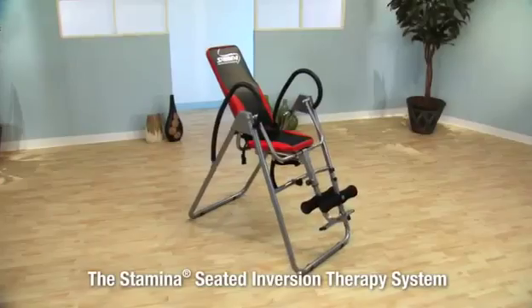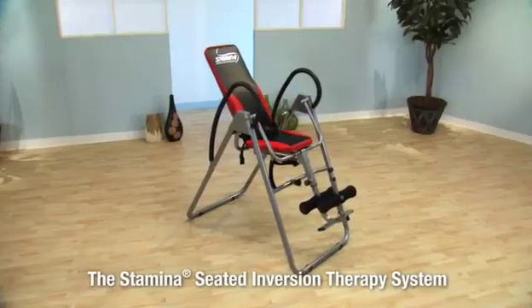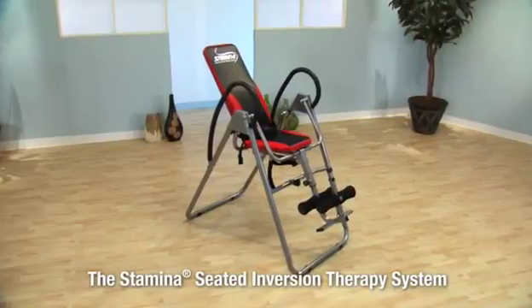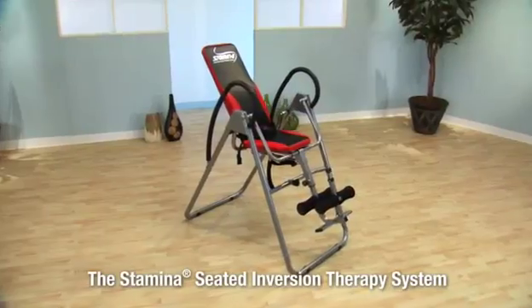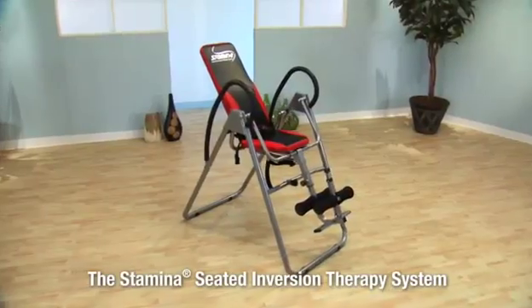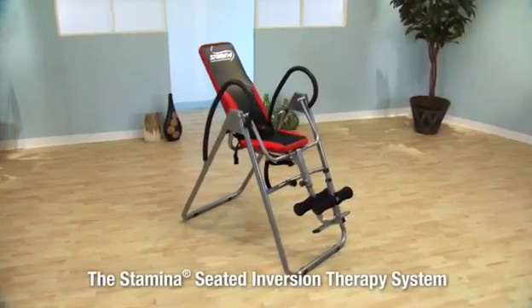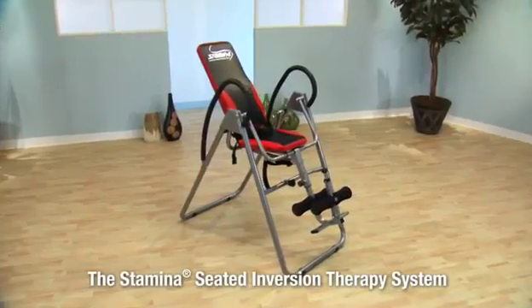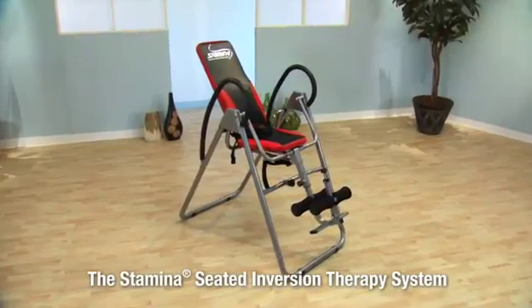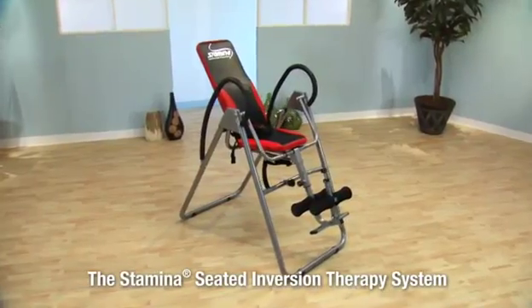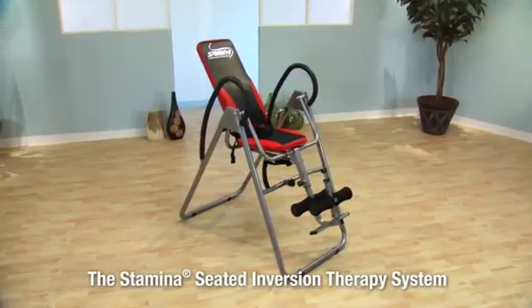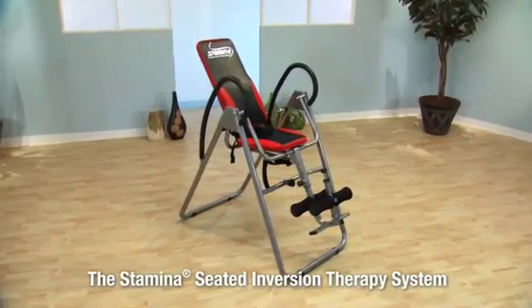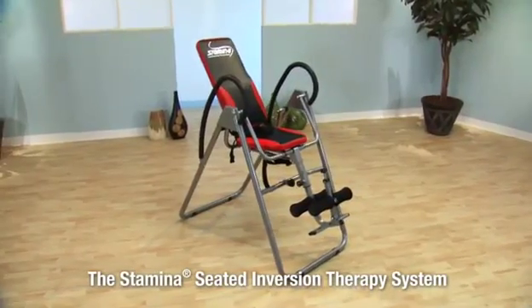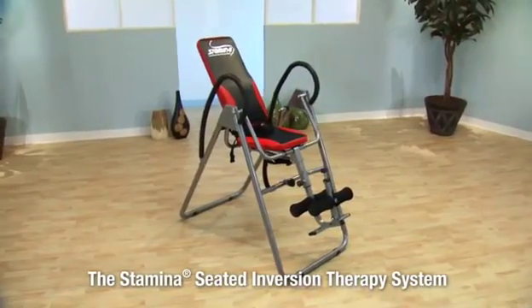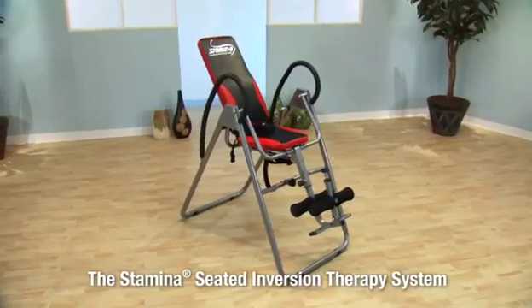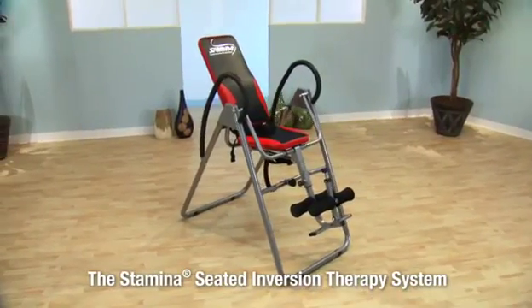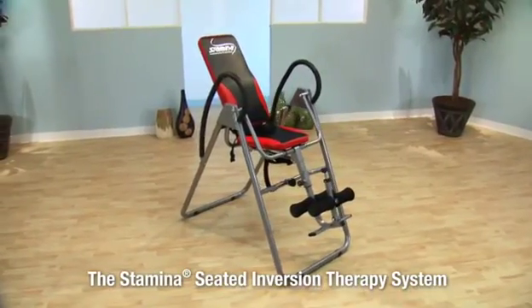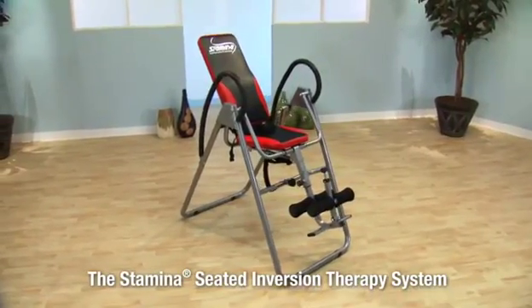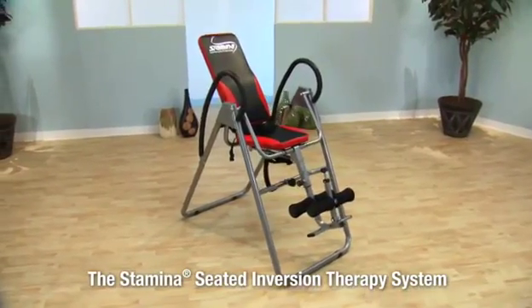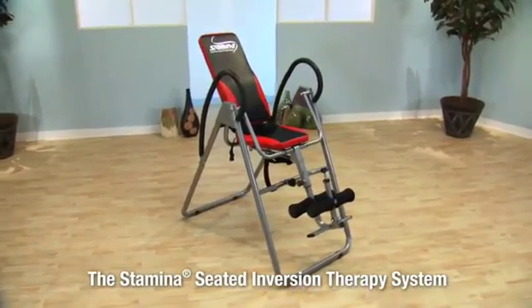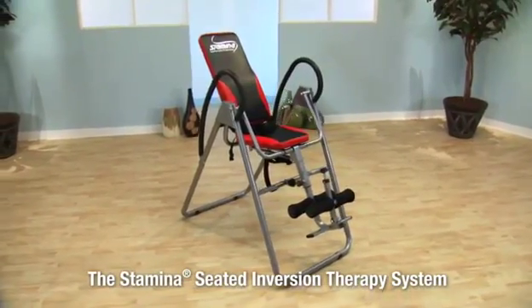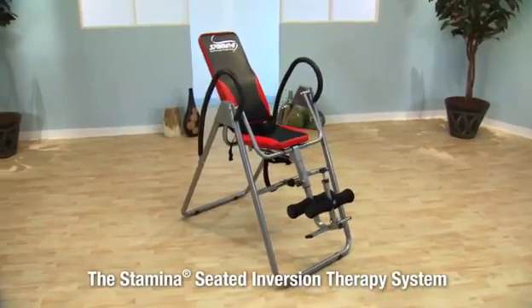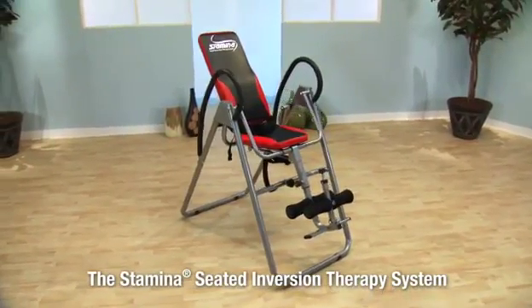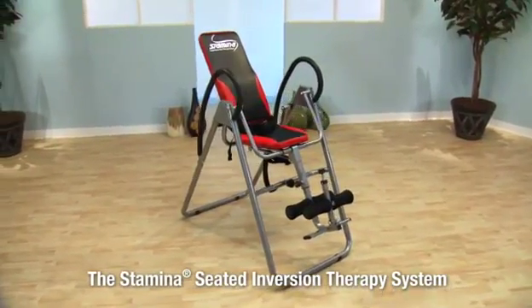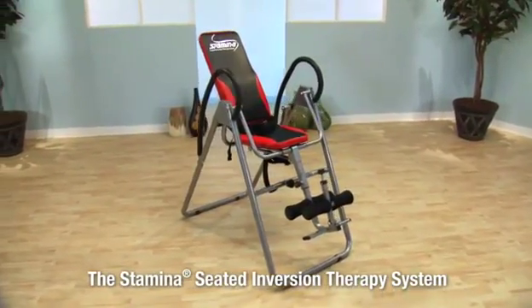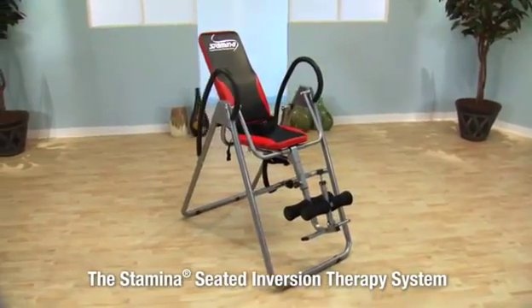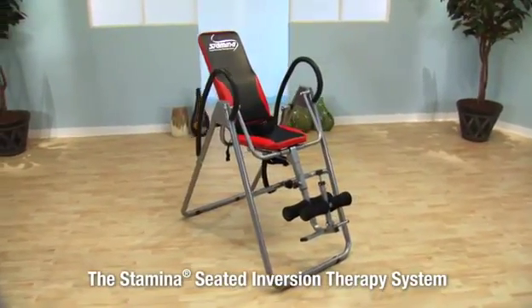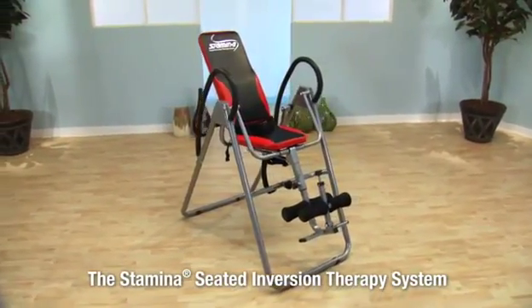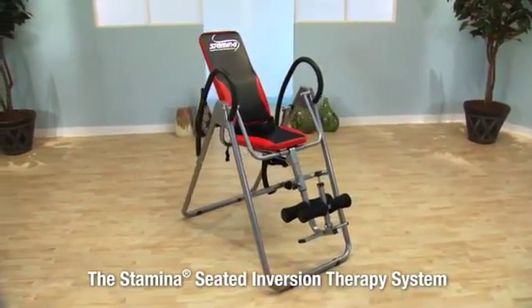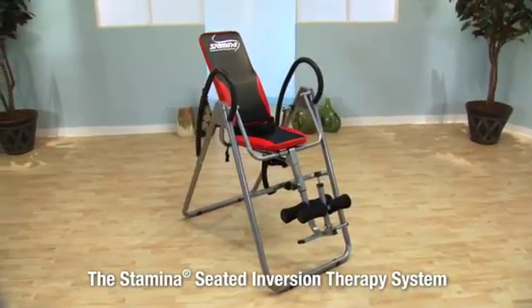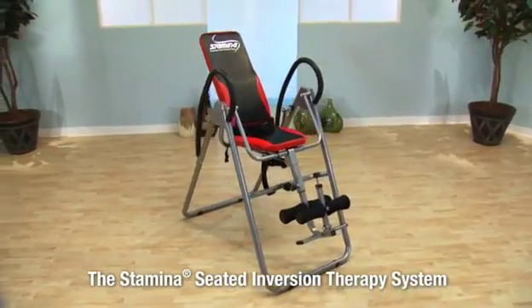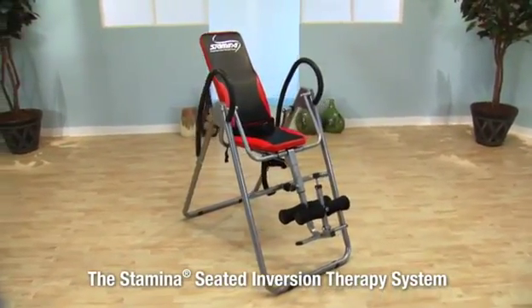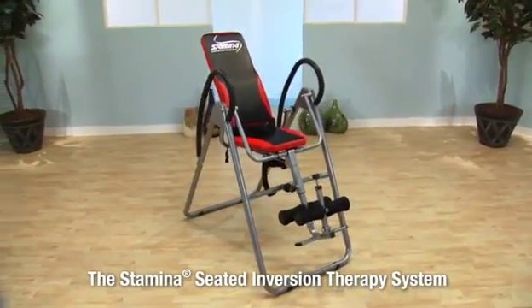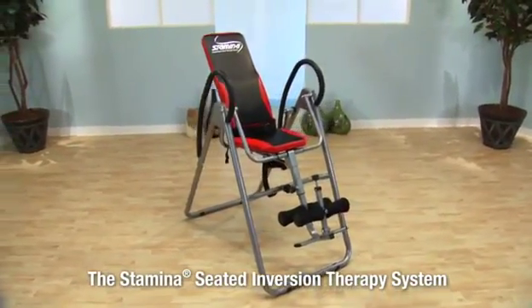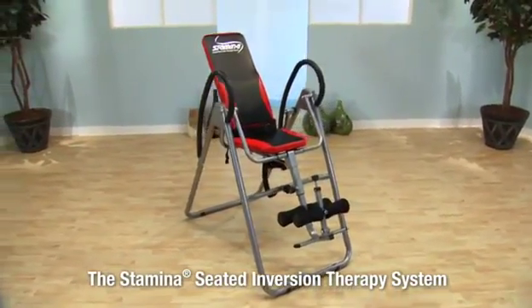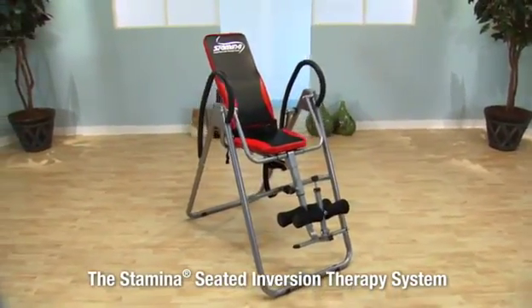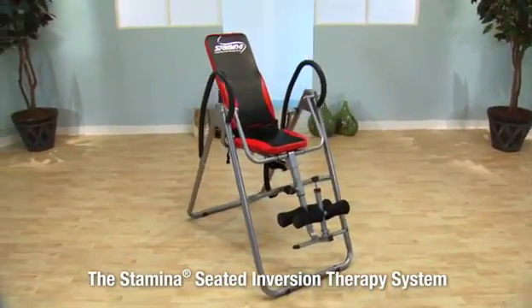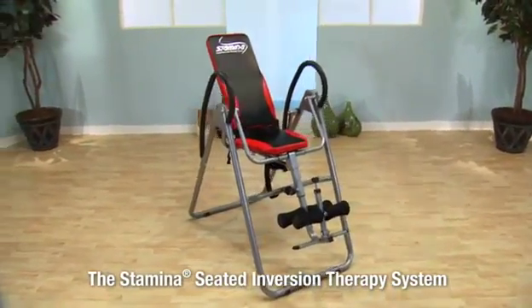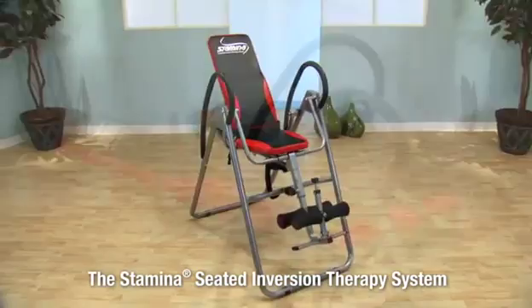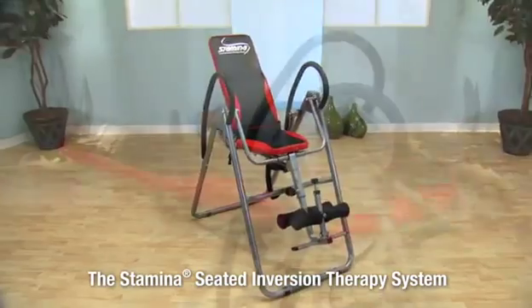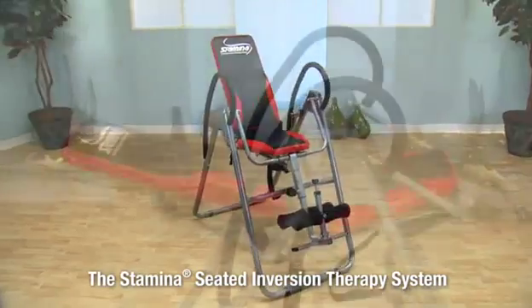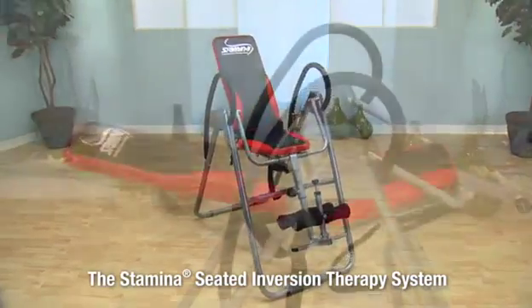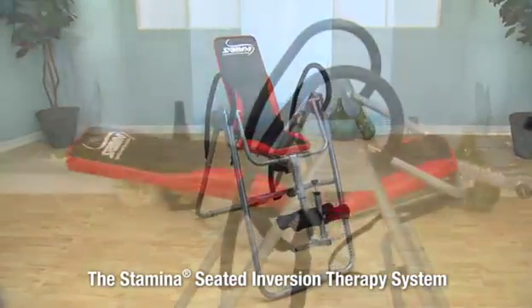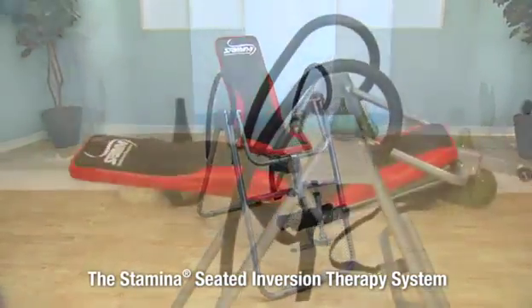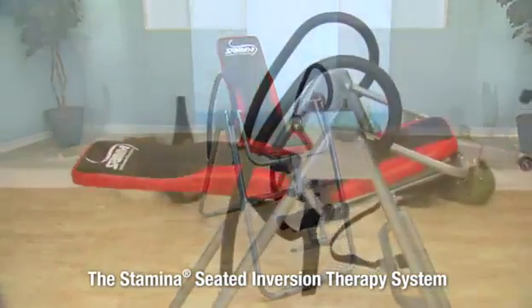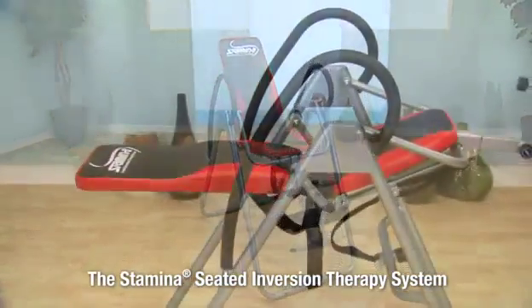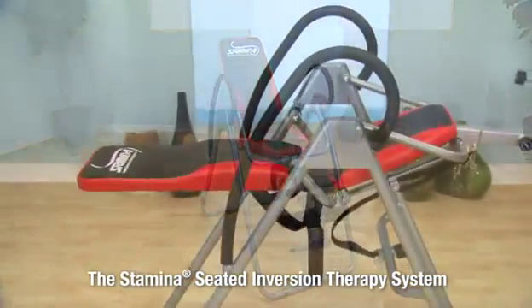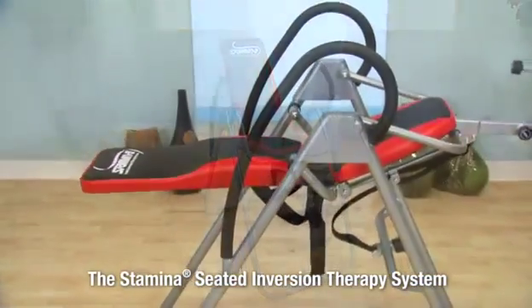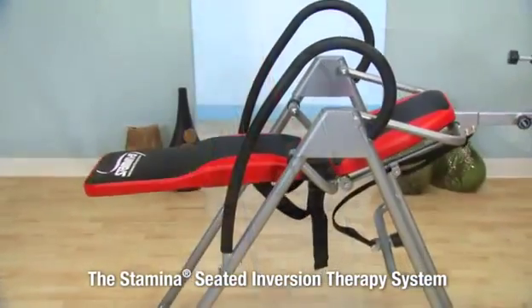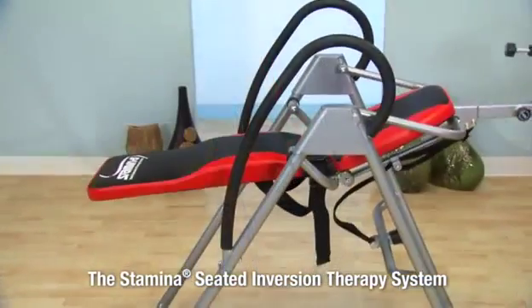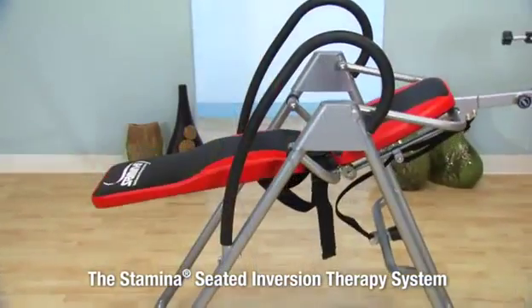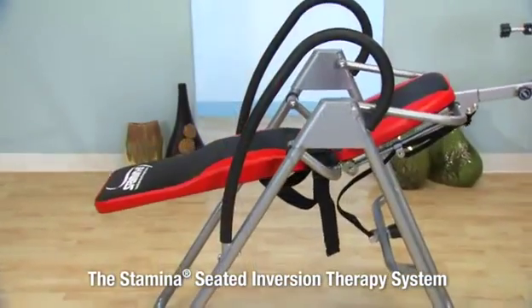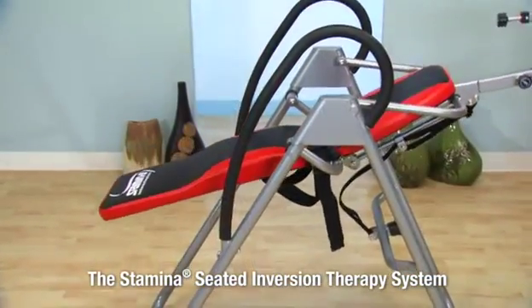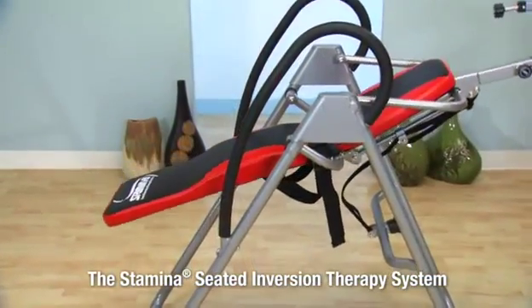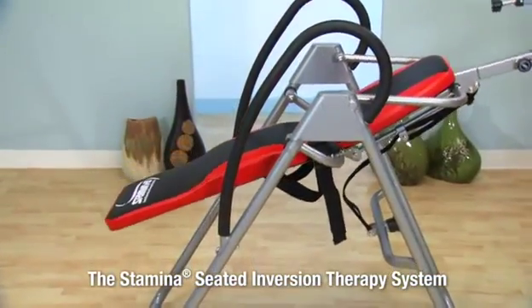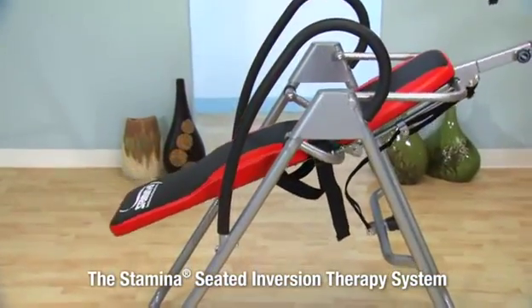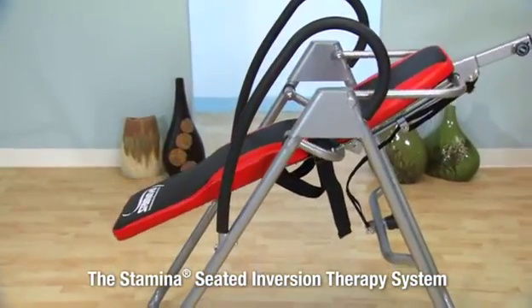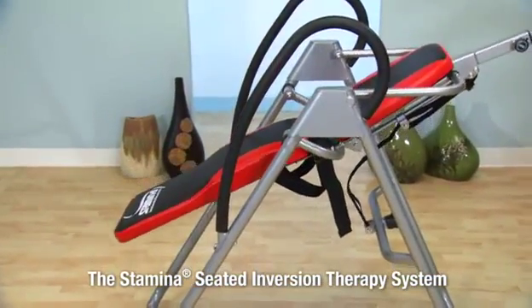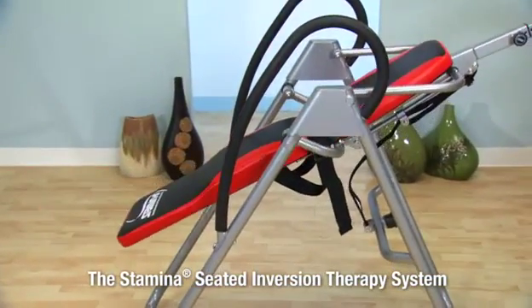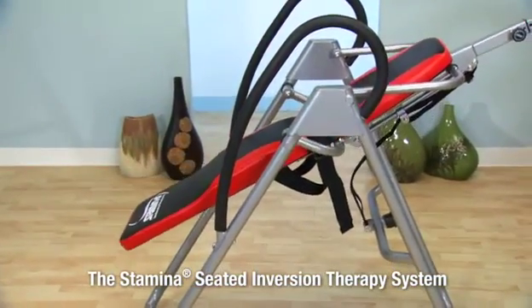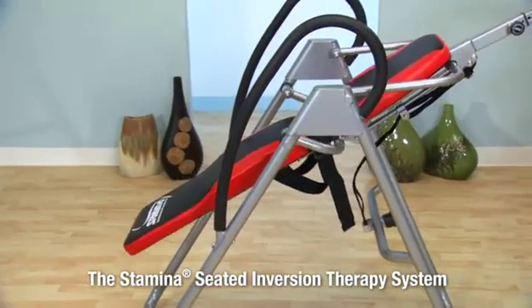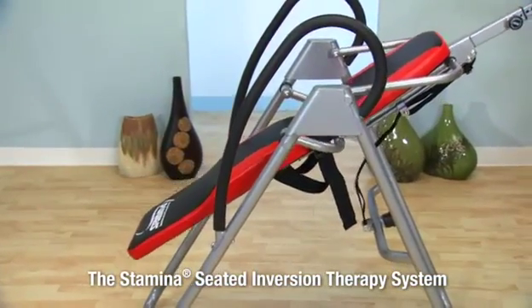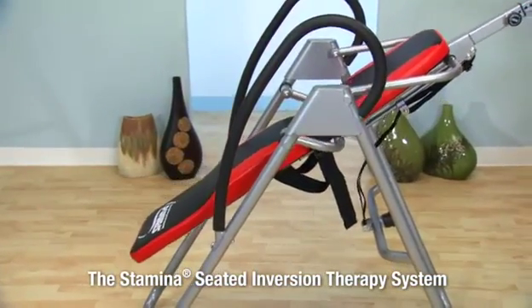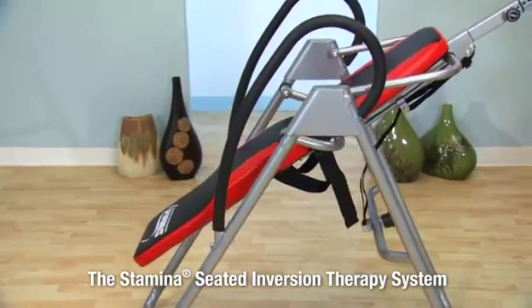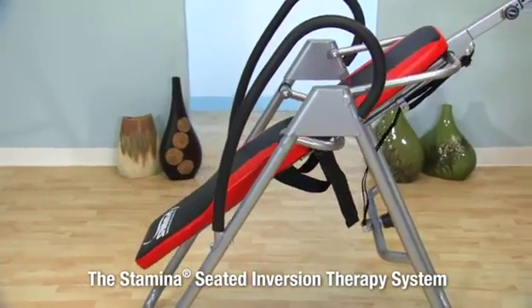The Stamina Seated Inversion Therapy System looks like a padded upholstered chair, but converts to a flat table as you invert.